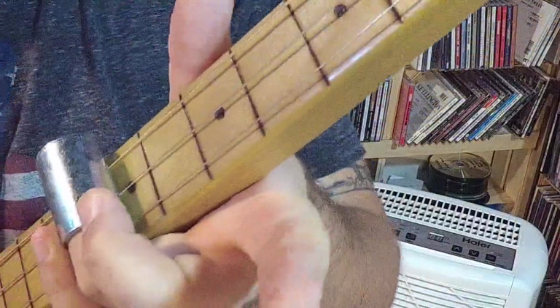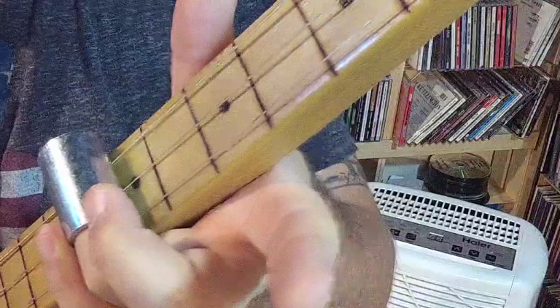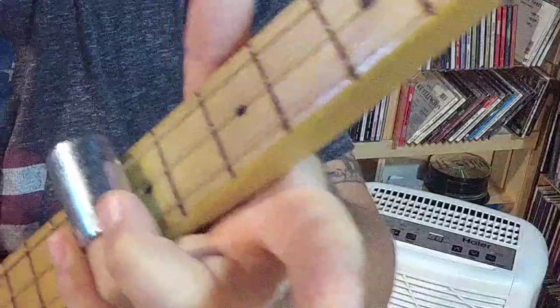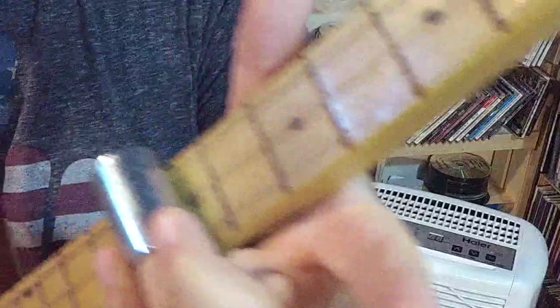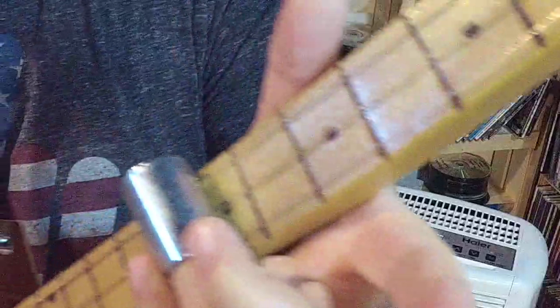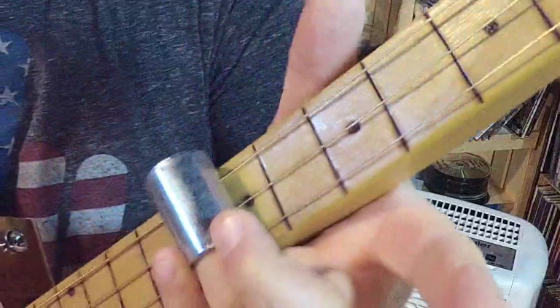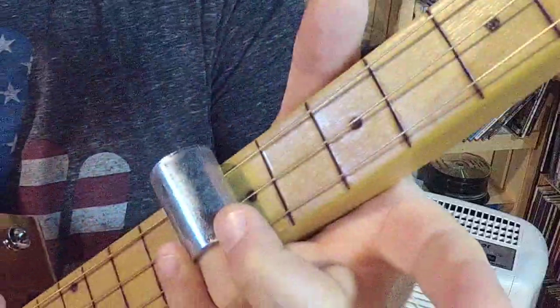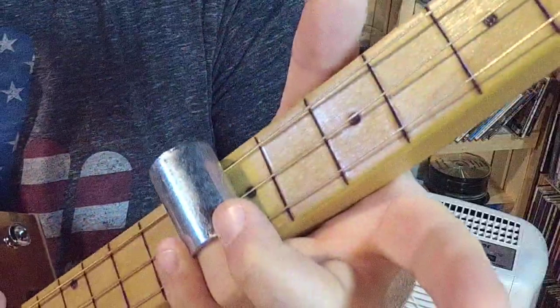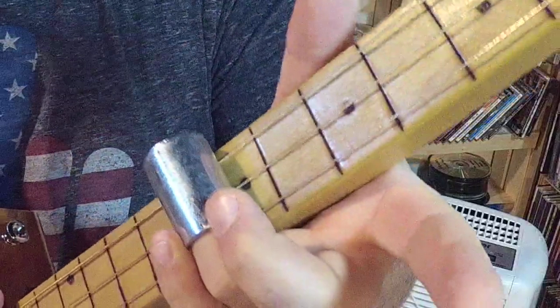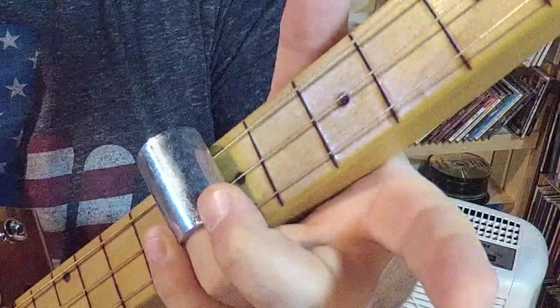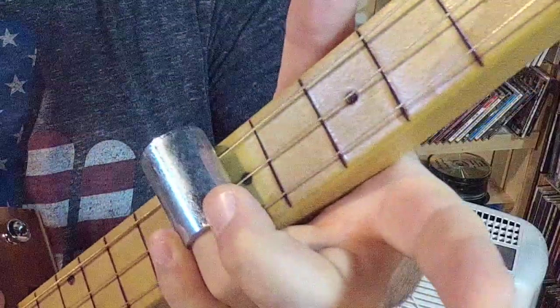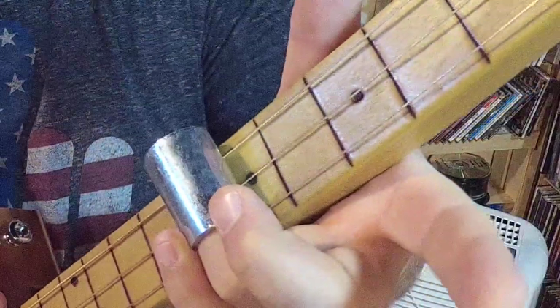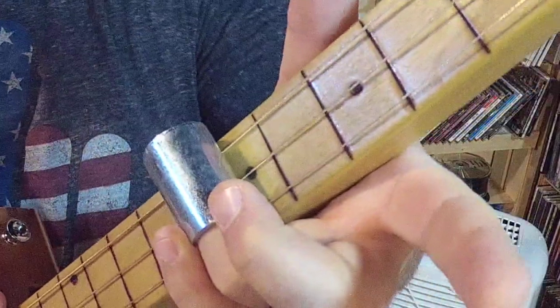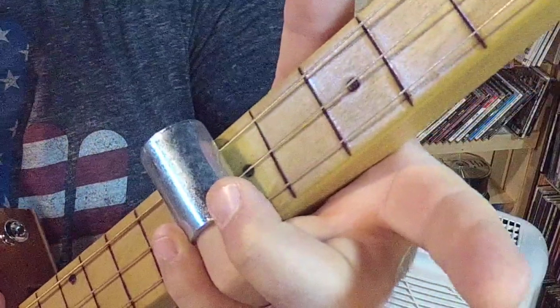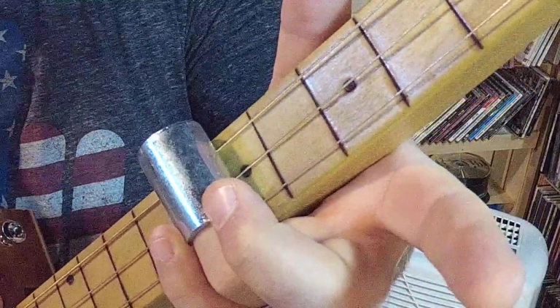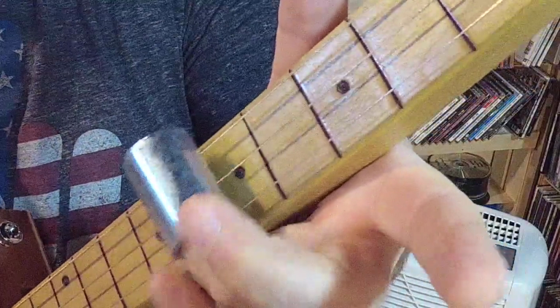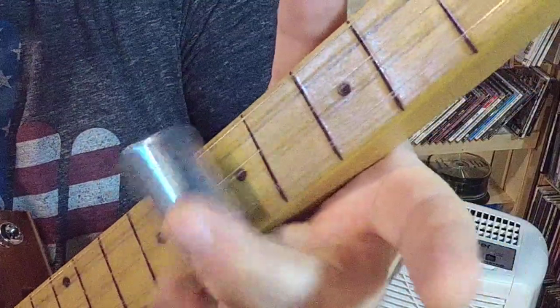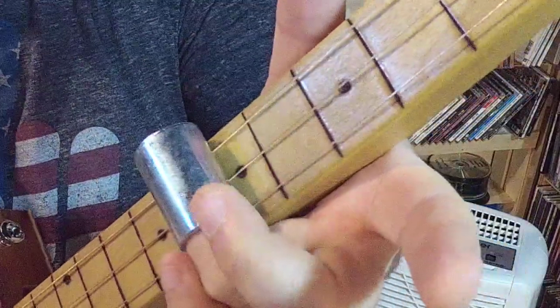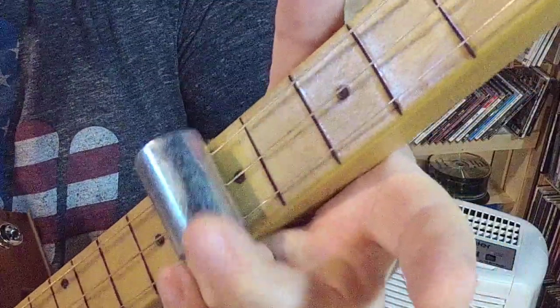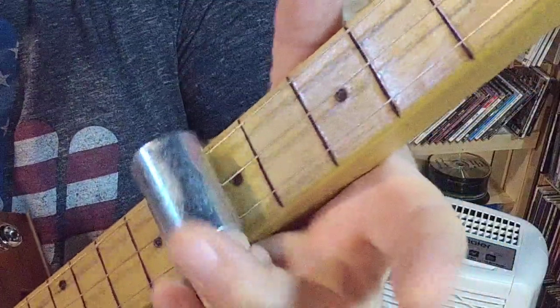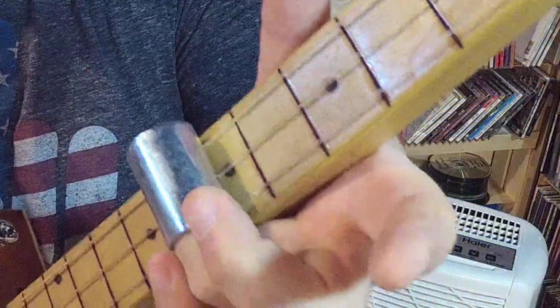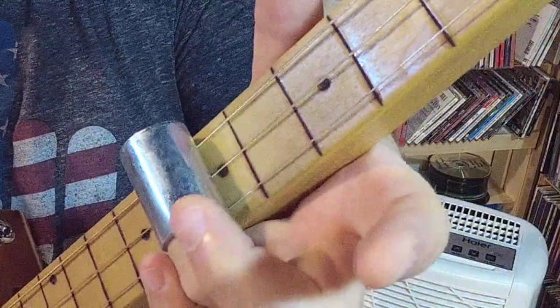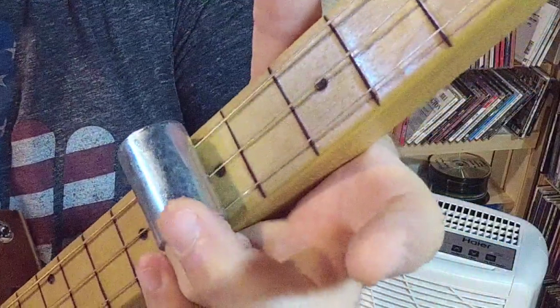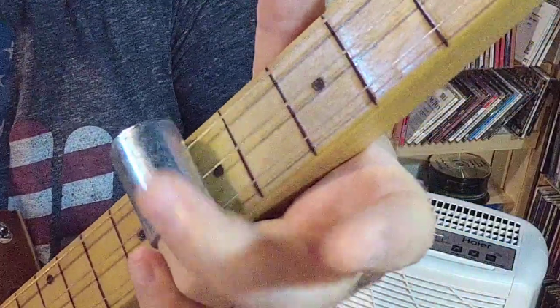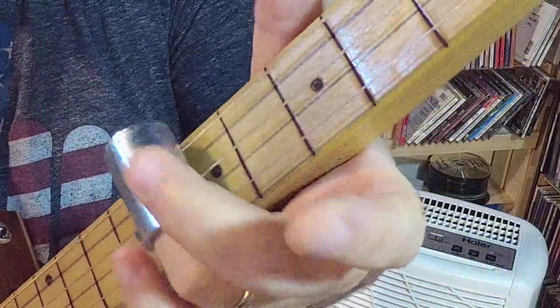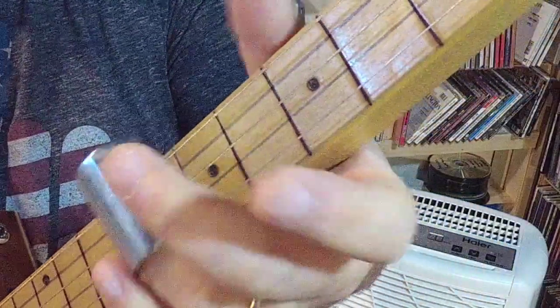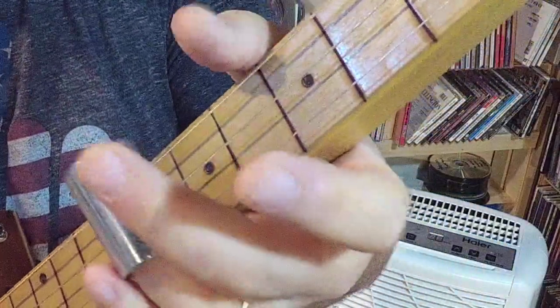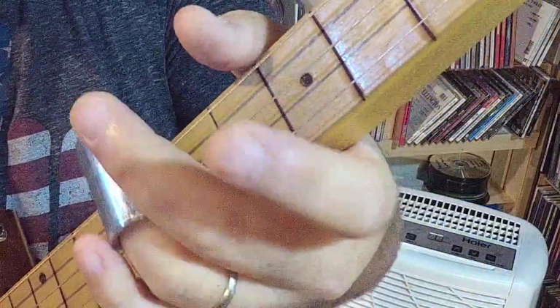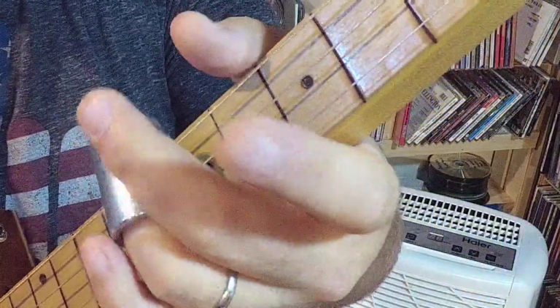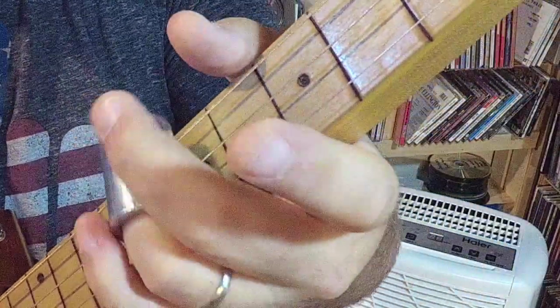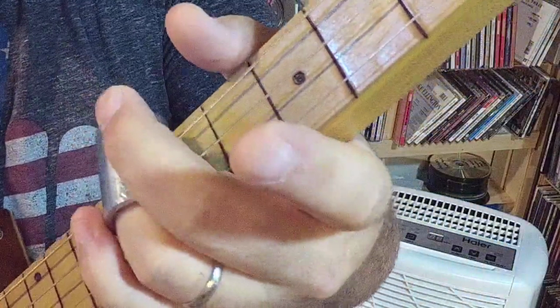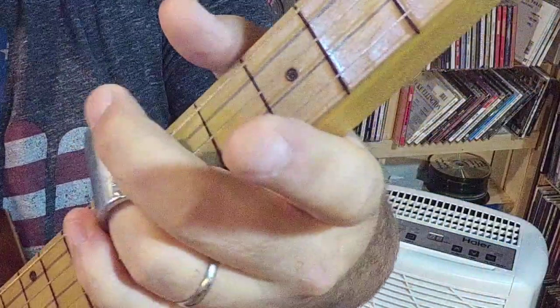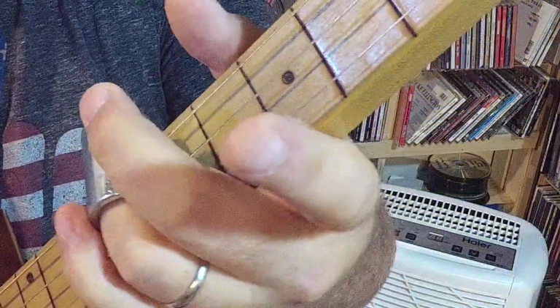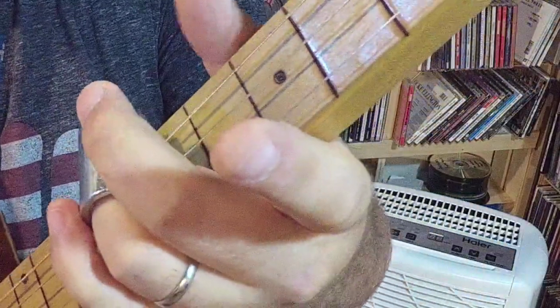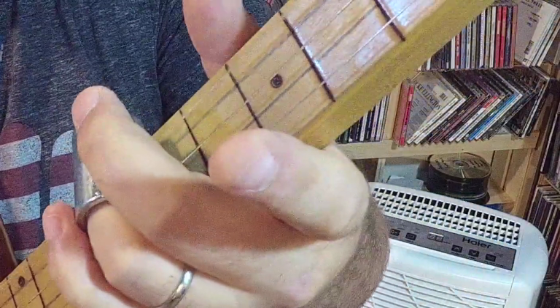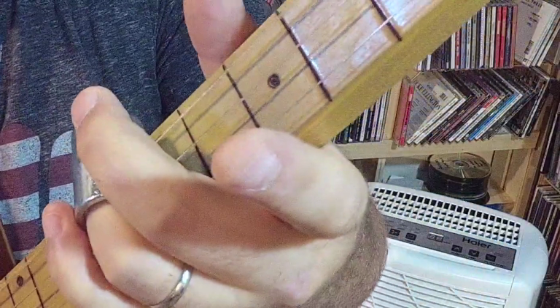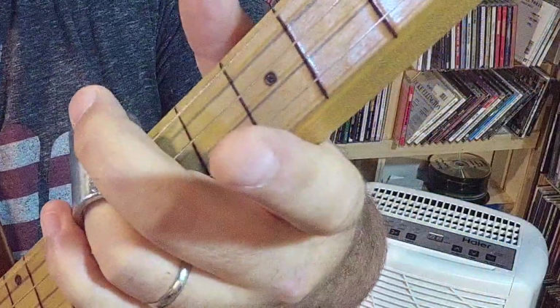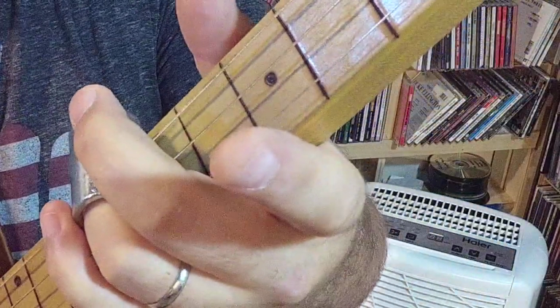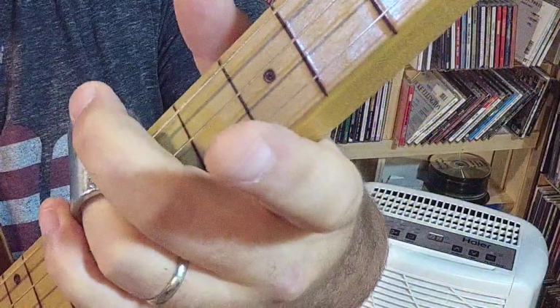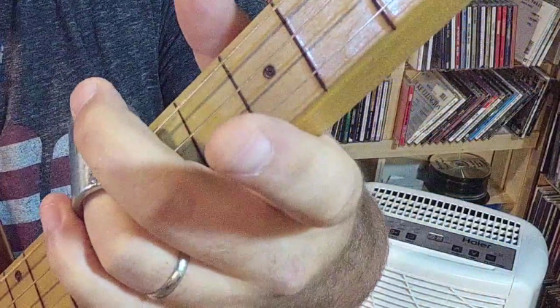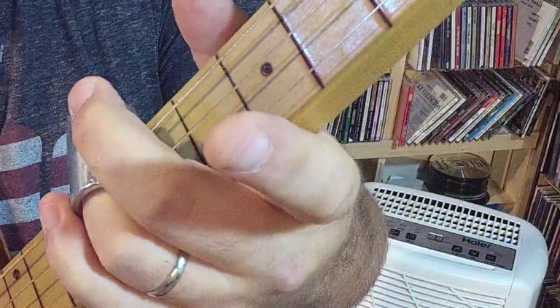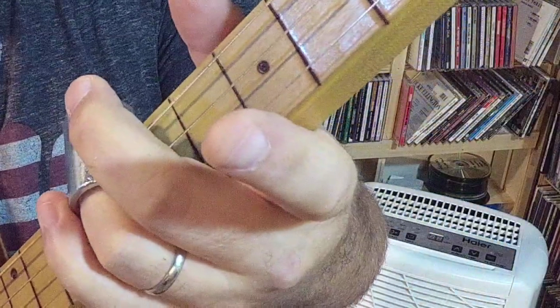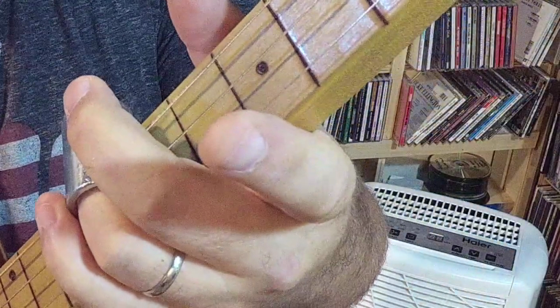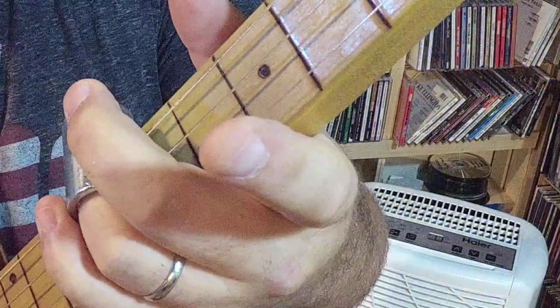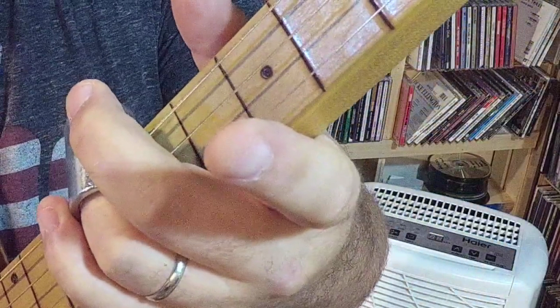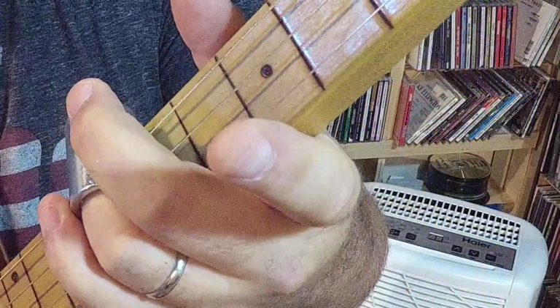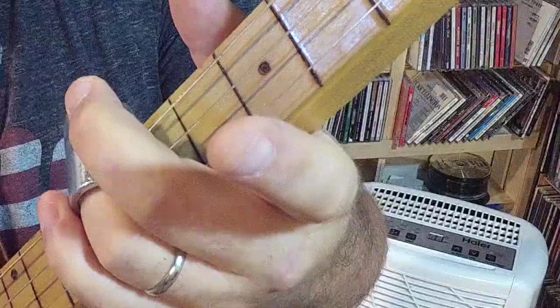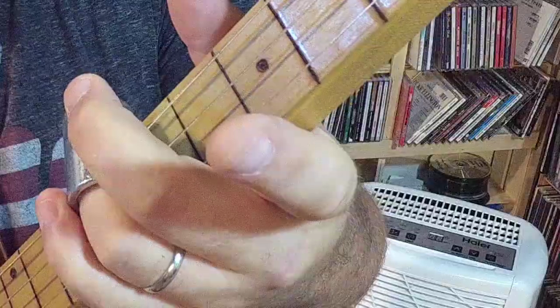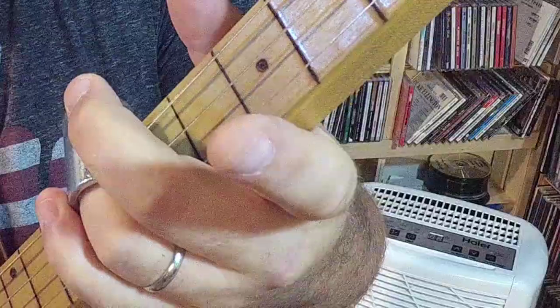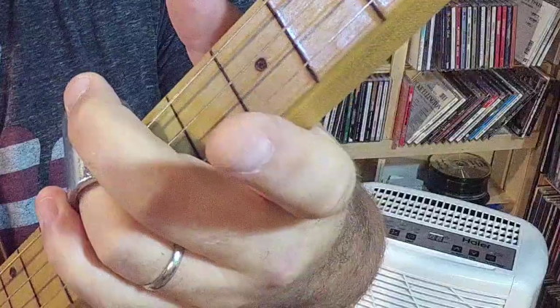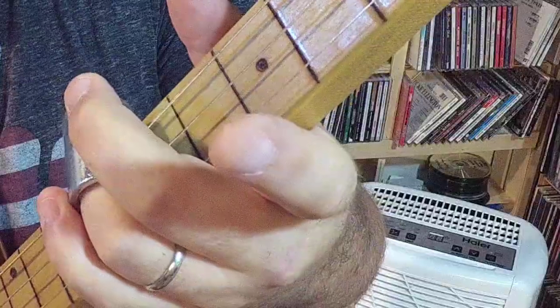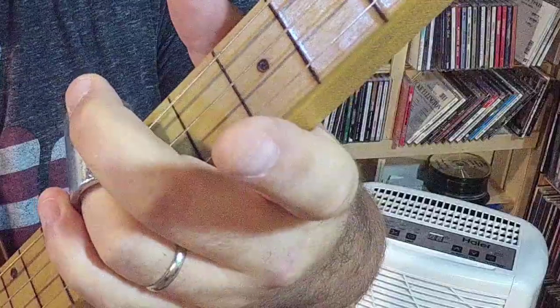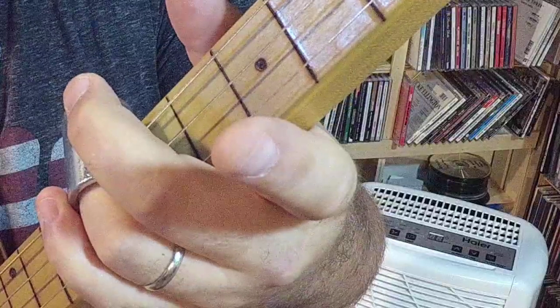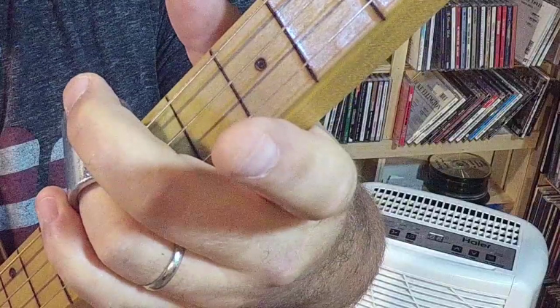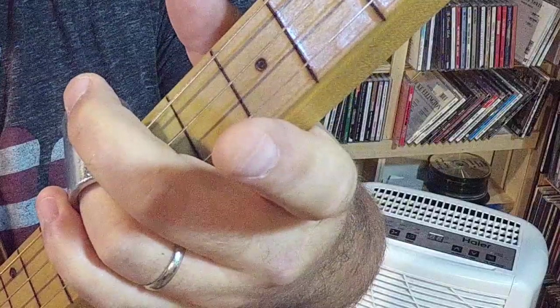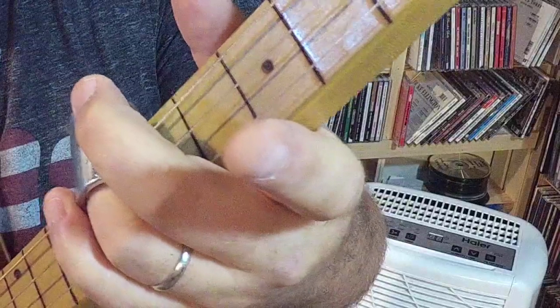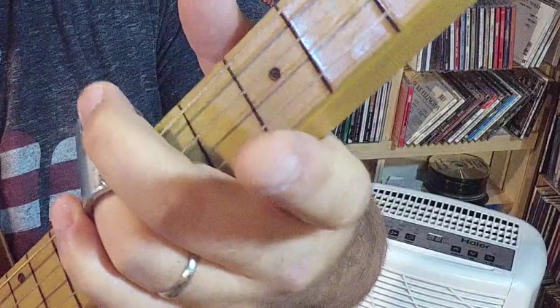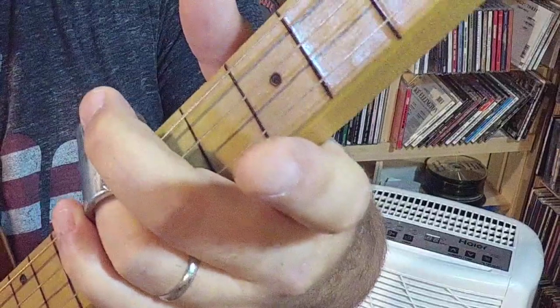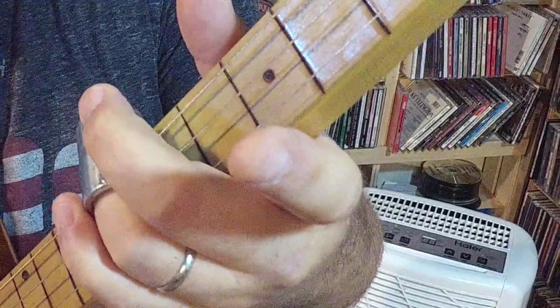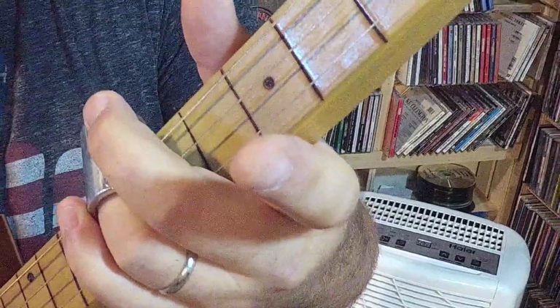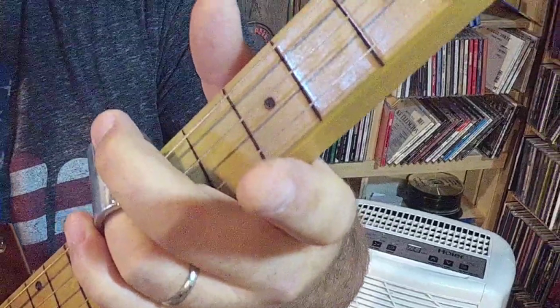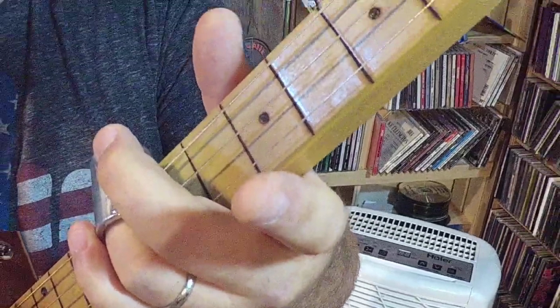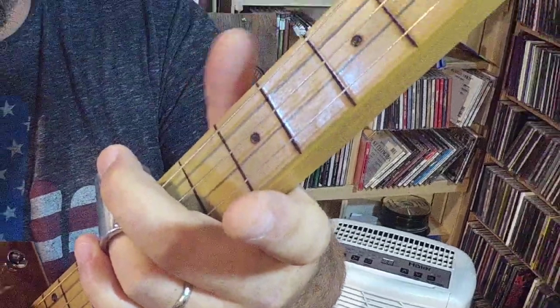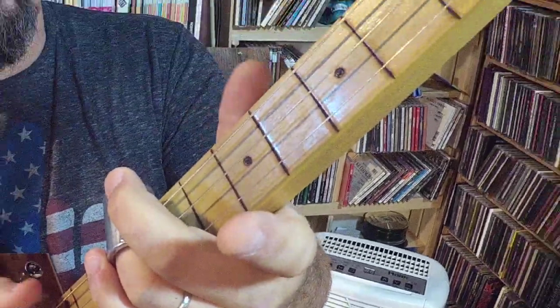The slide goes directly on top of the fret marker and you're not mashing the strings — you're just touching them lightly.